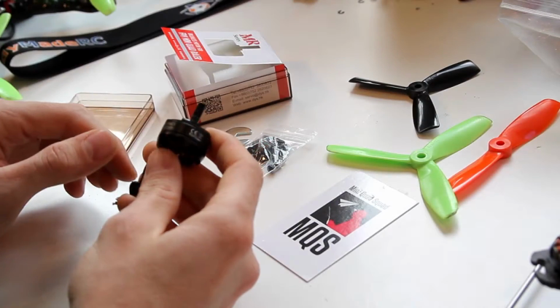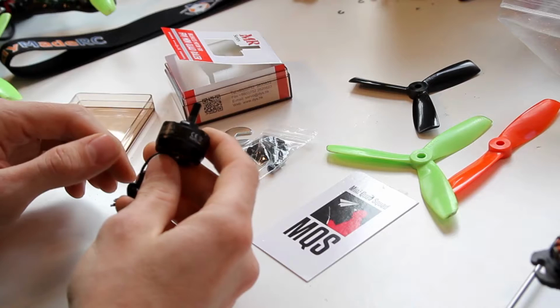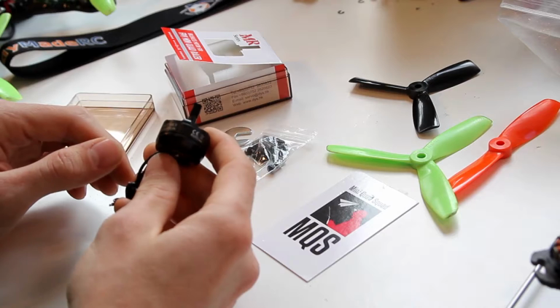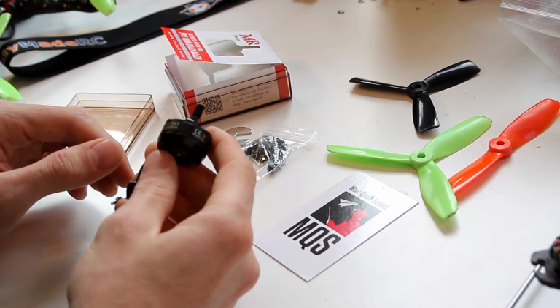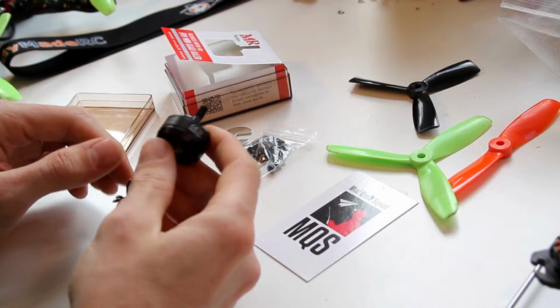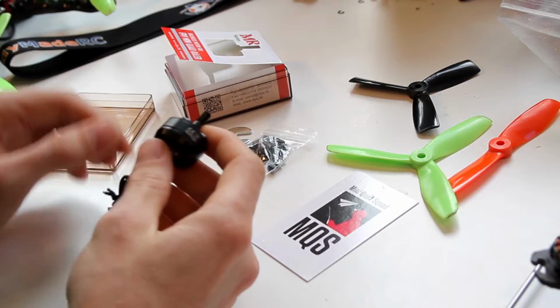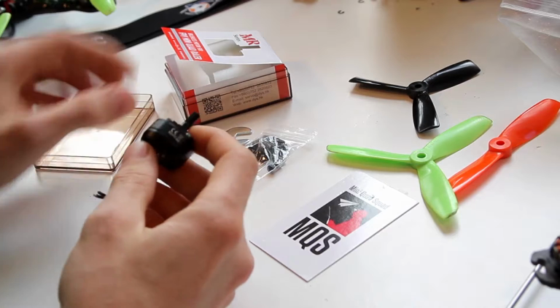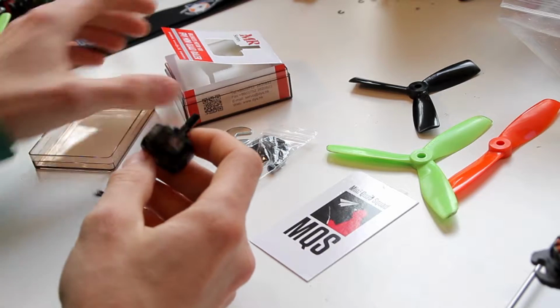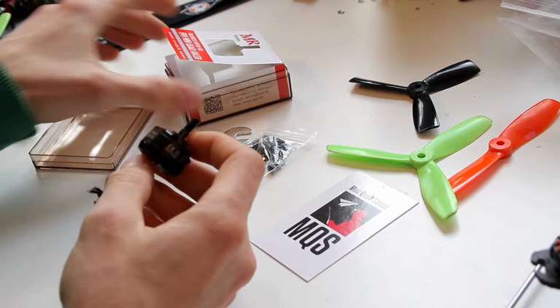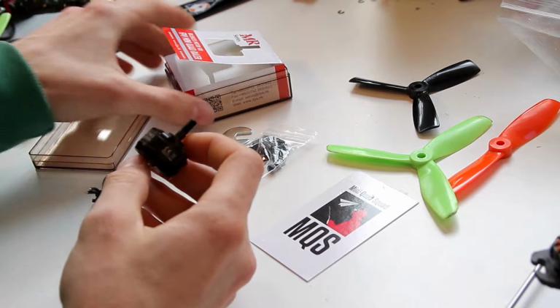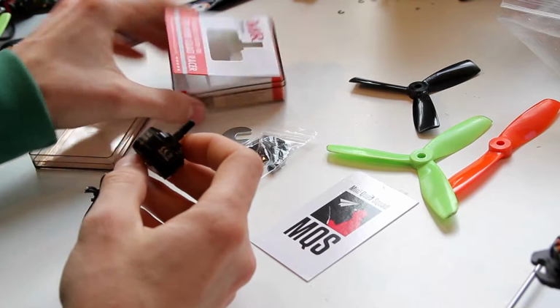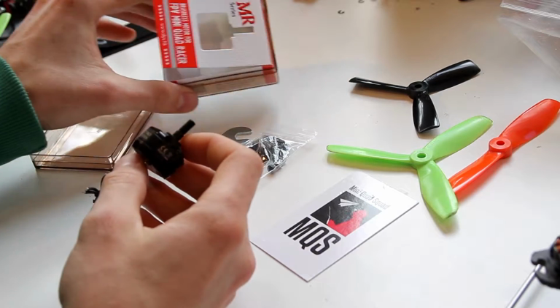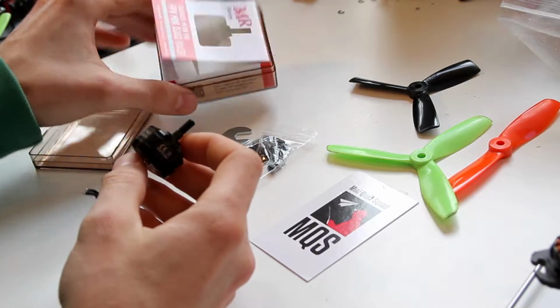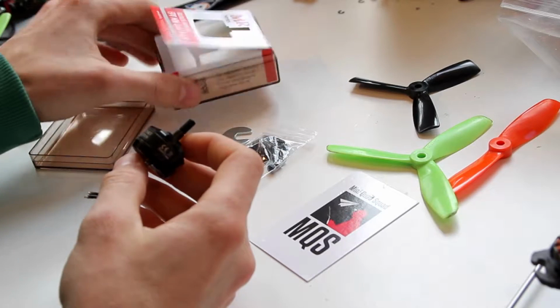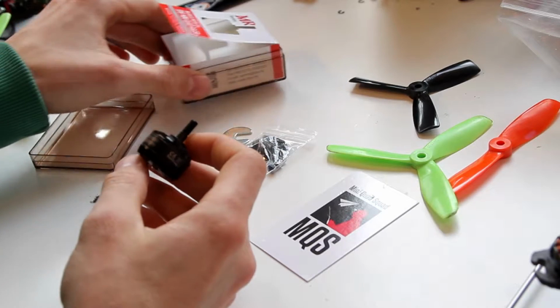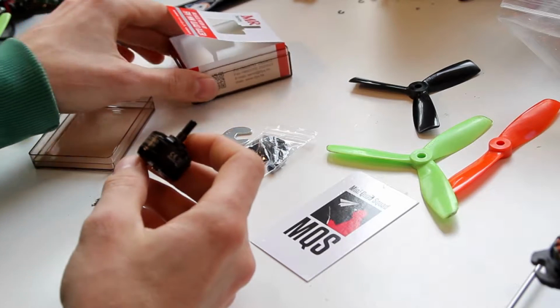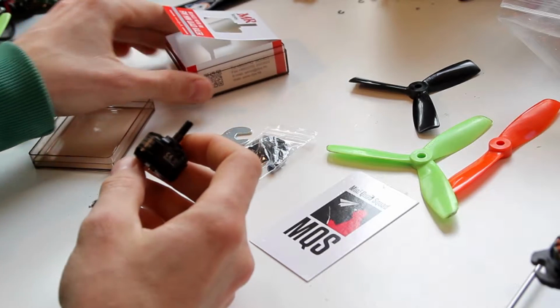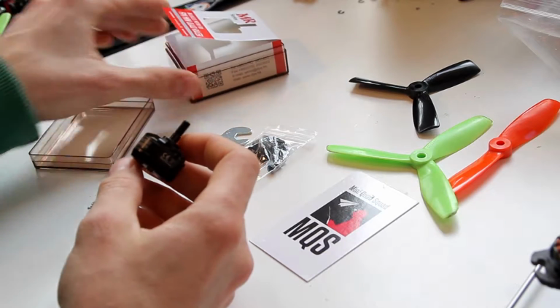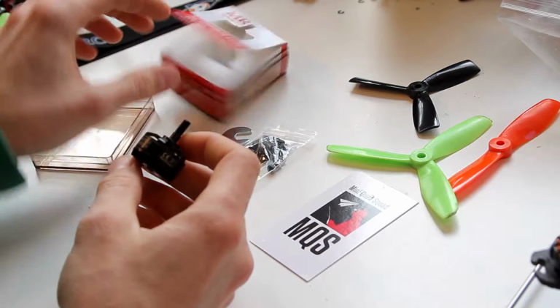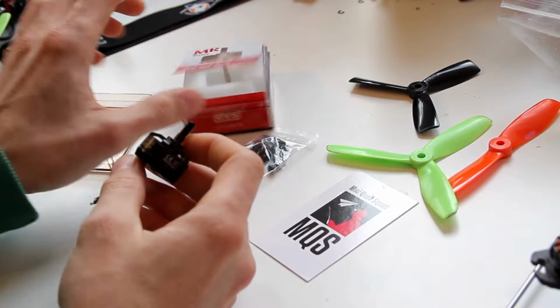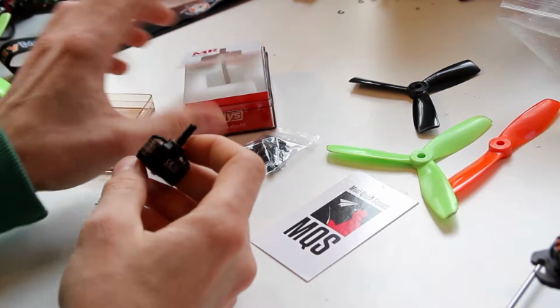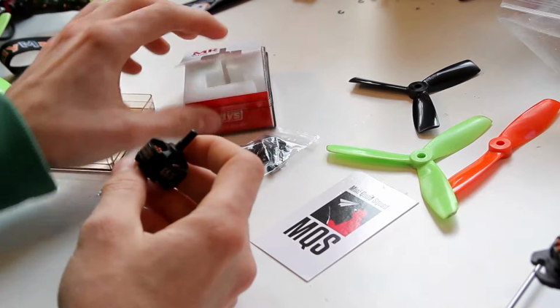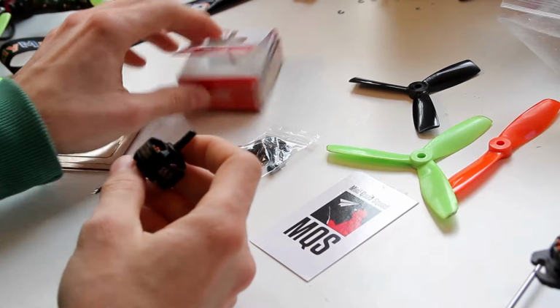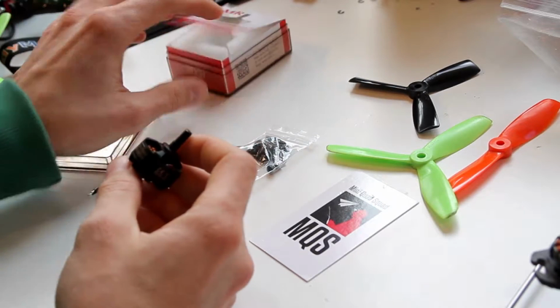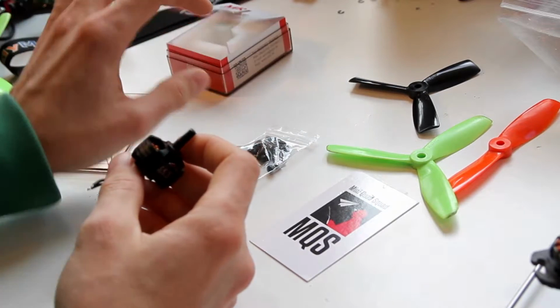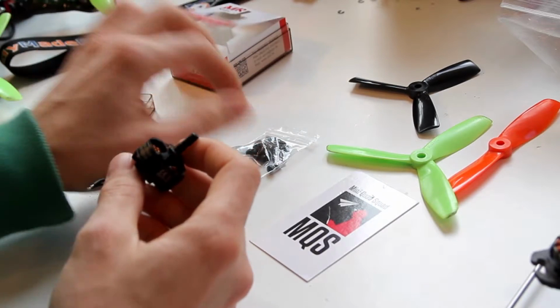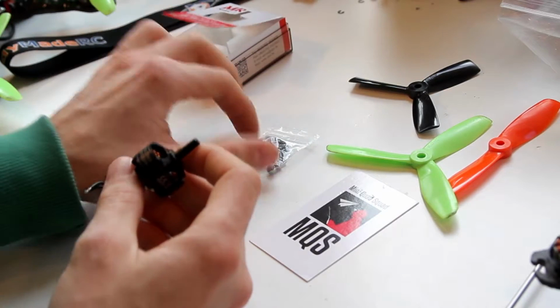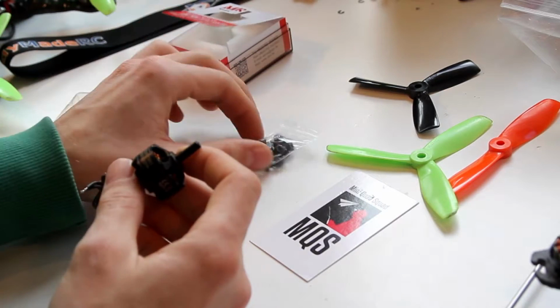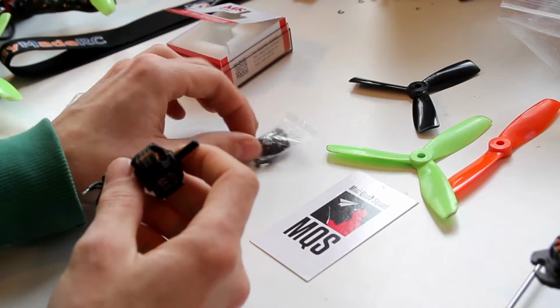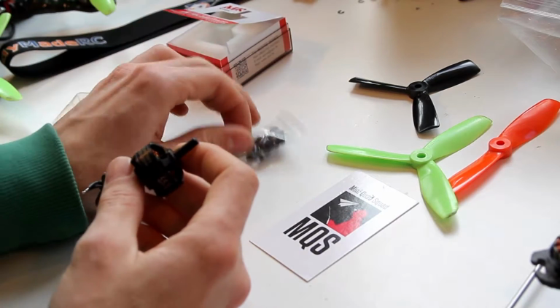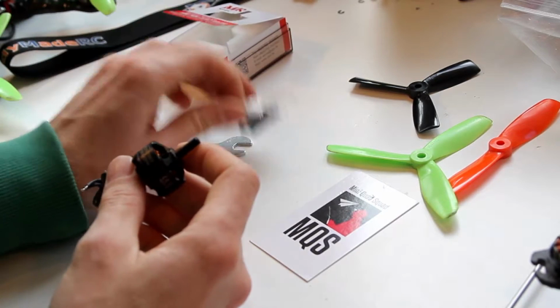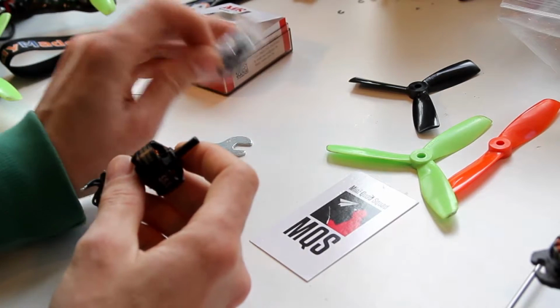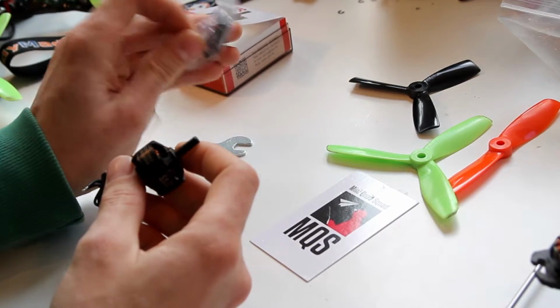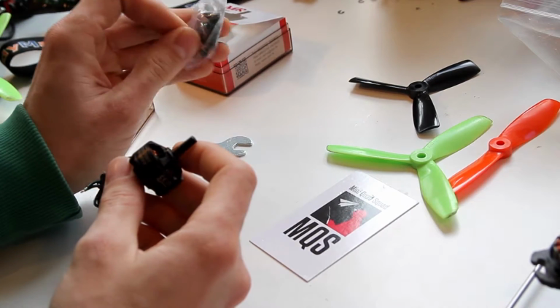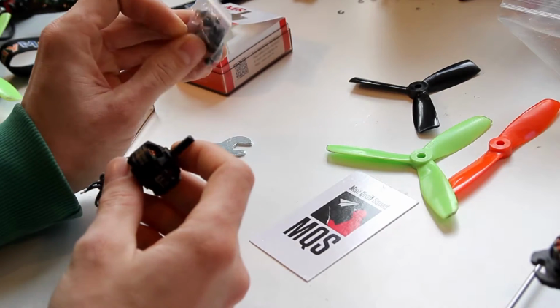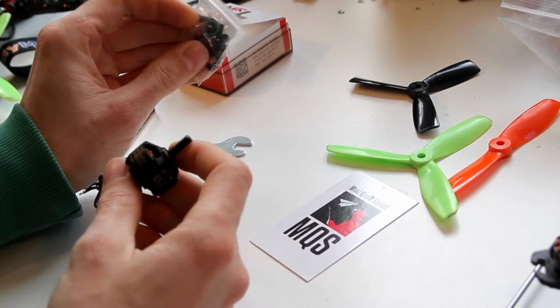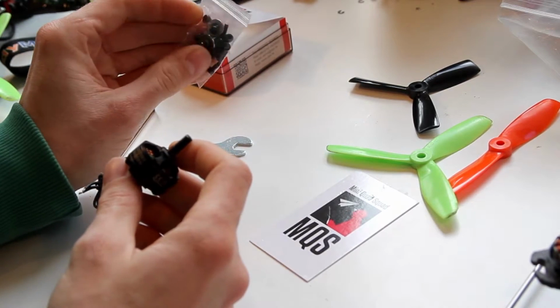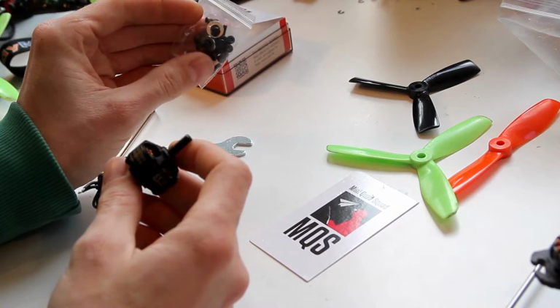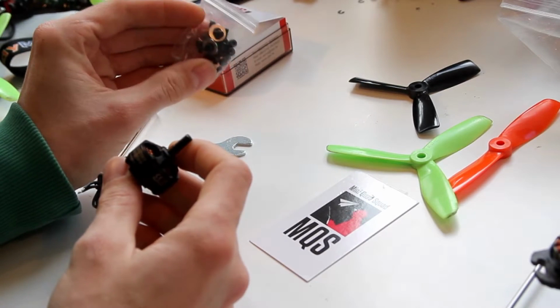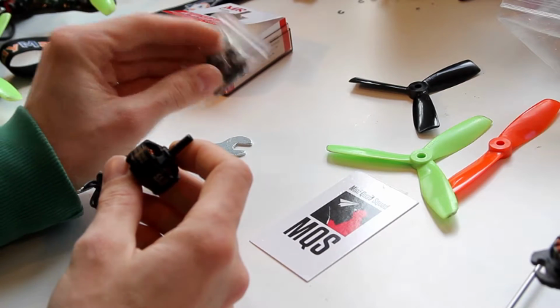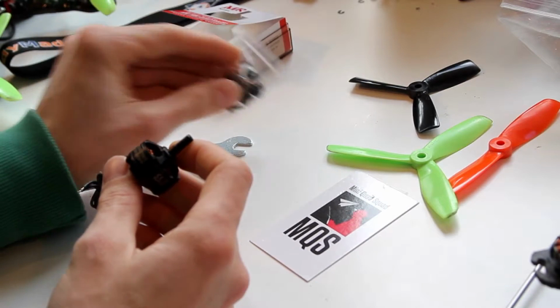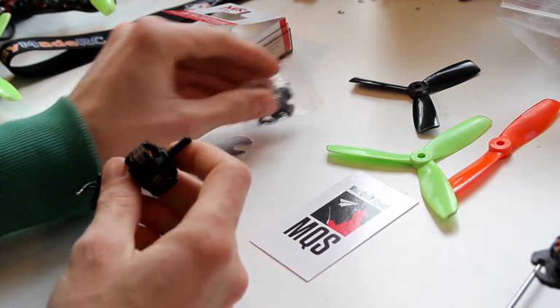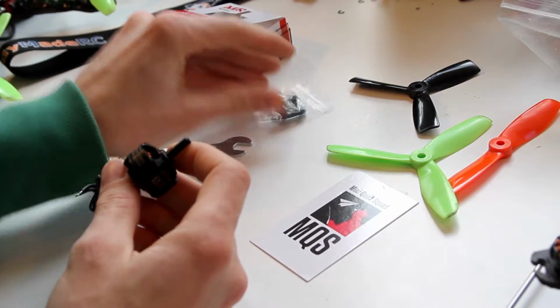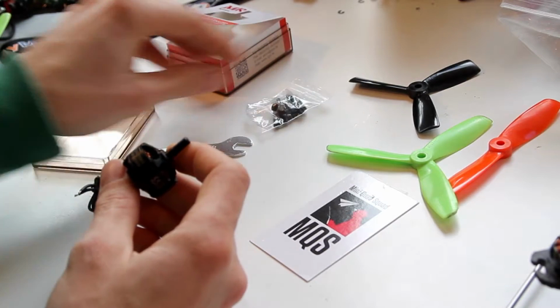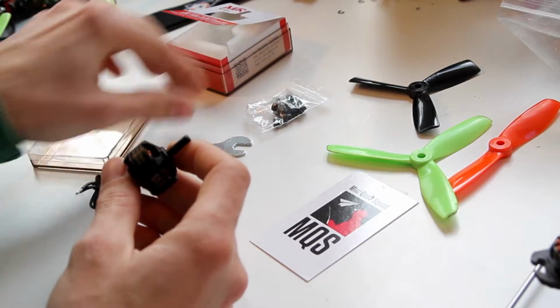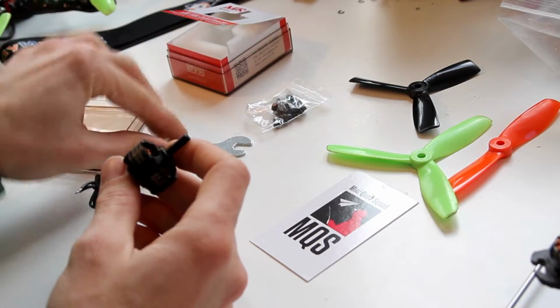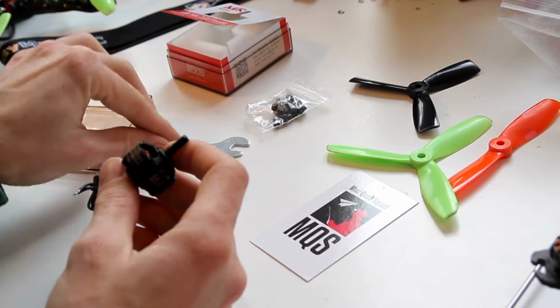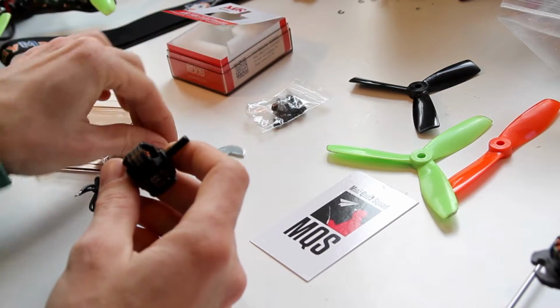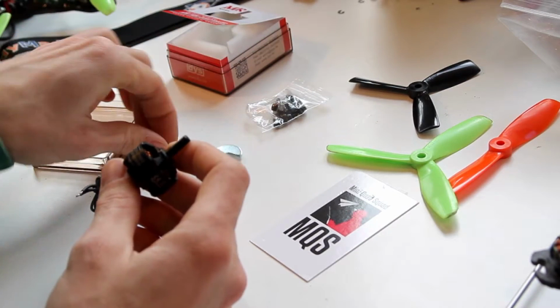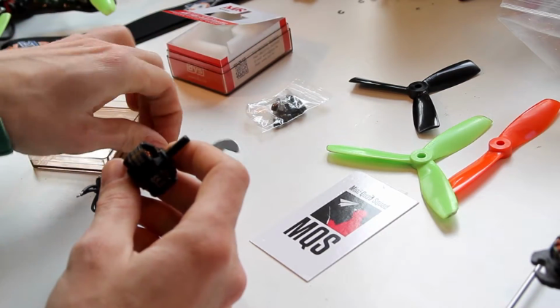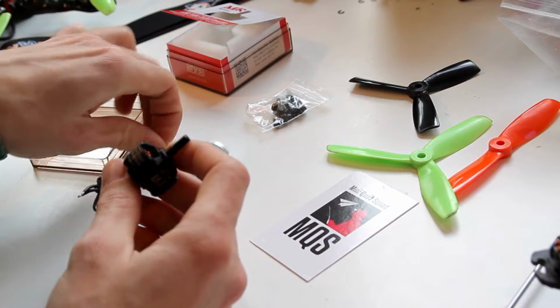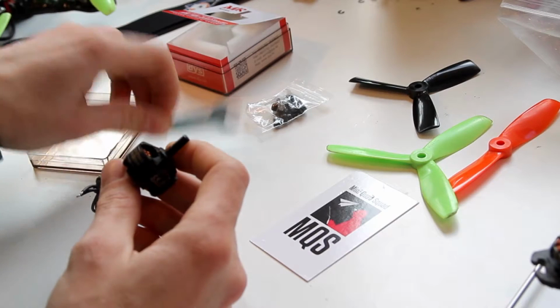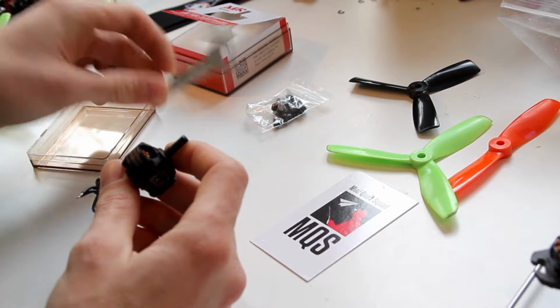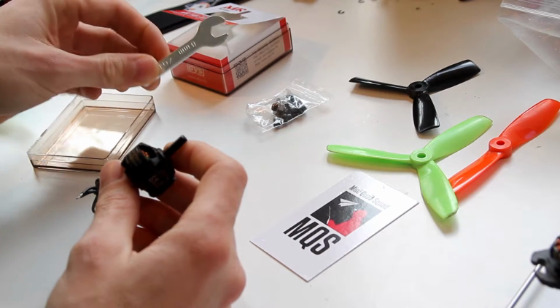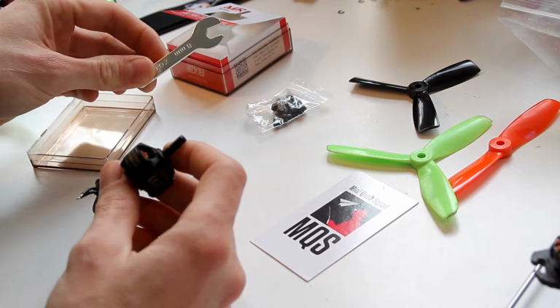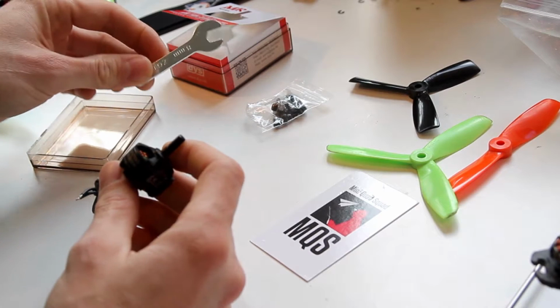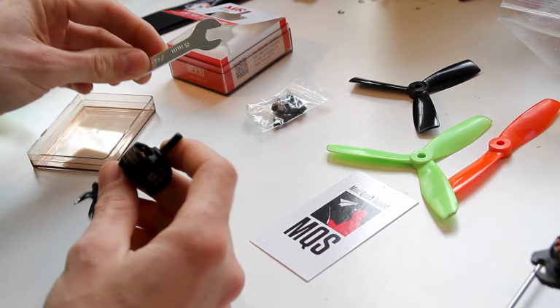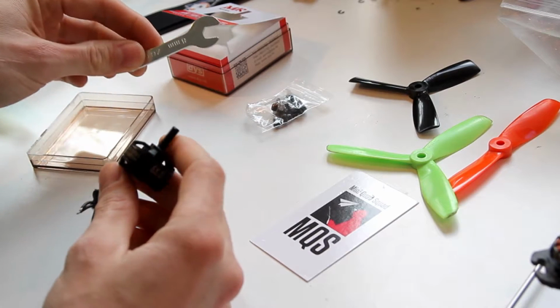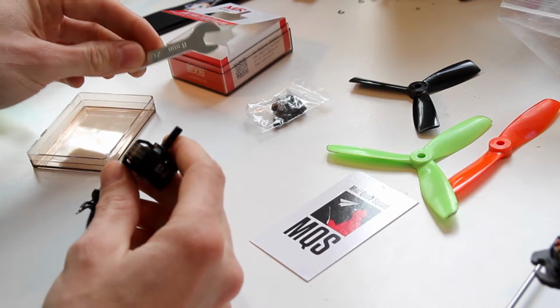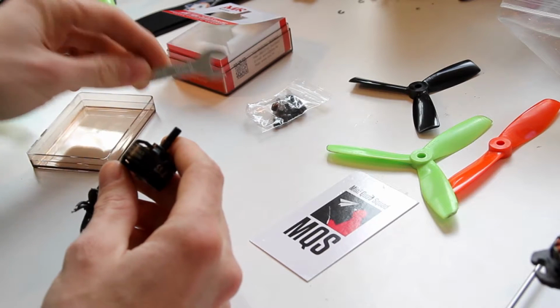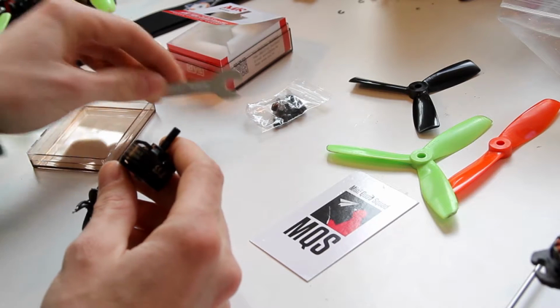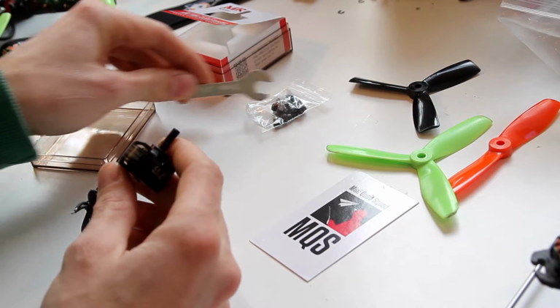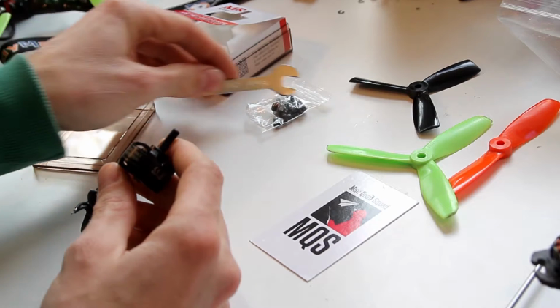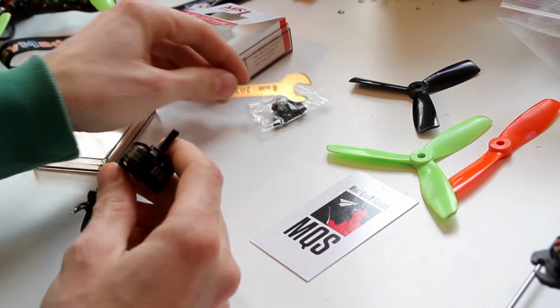These motors come in a nice little packaging where you get extra screws and nuts, and you even get a wrench to tie the nuts.